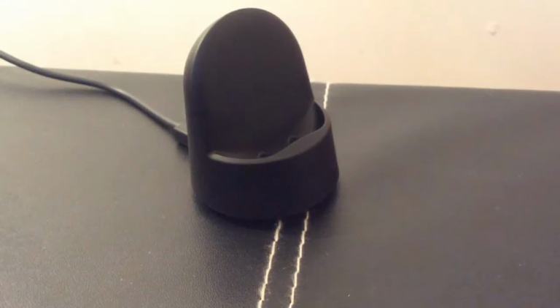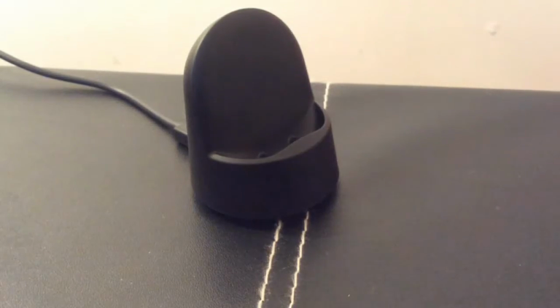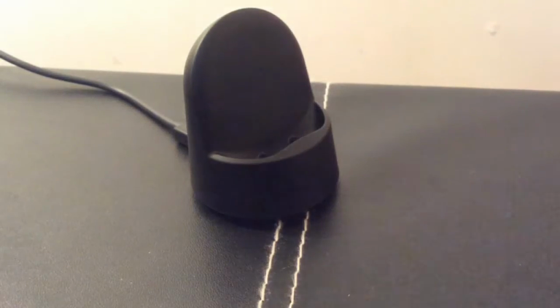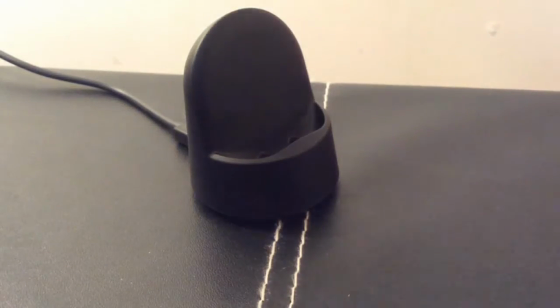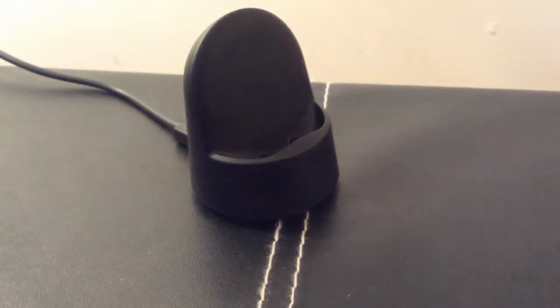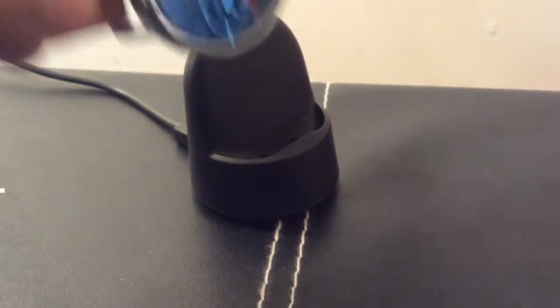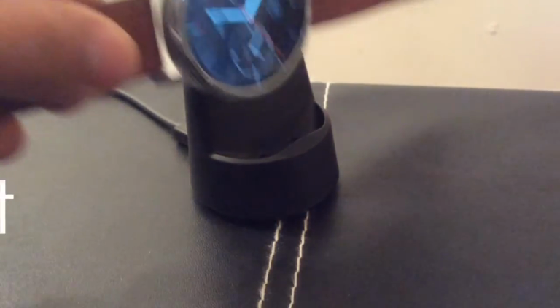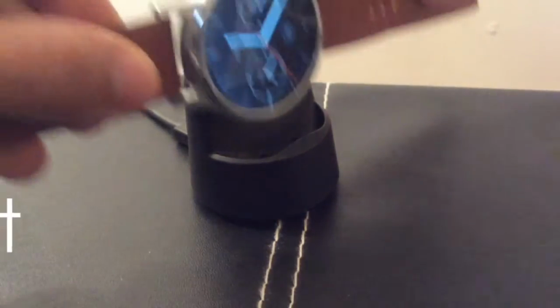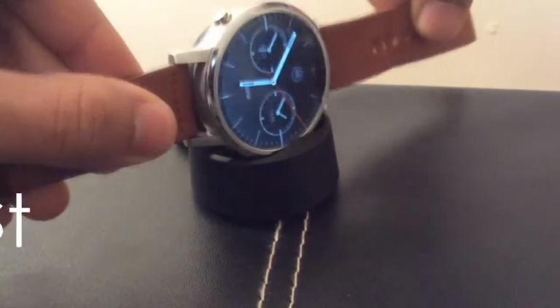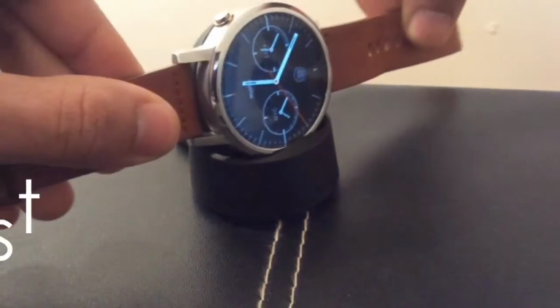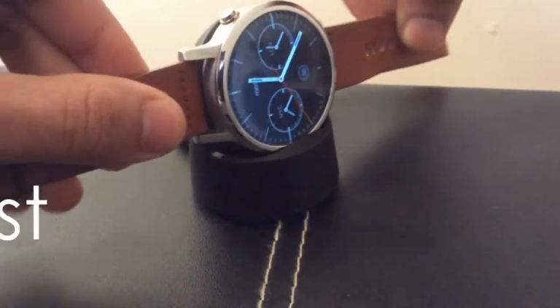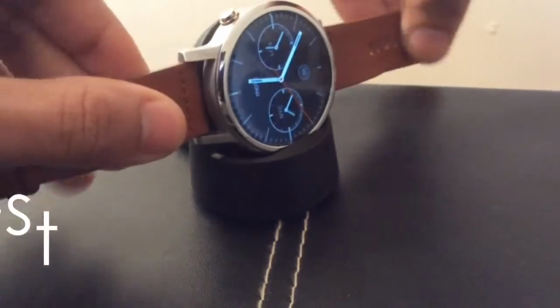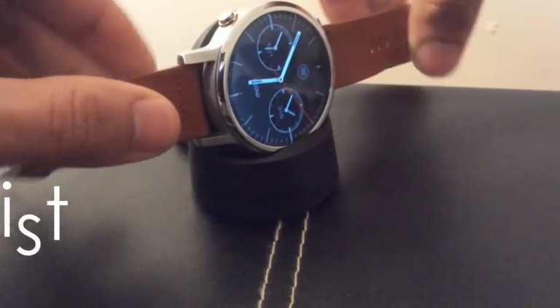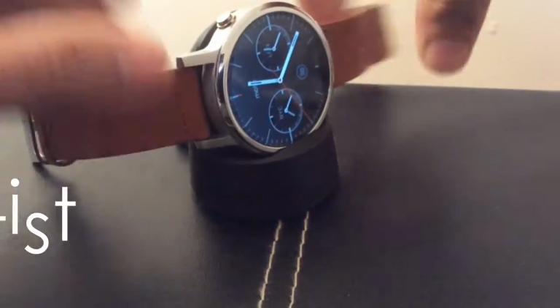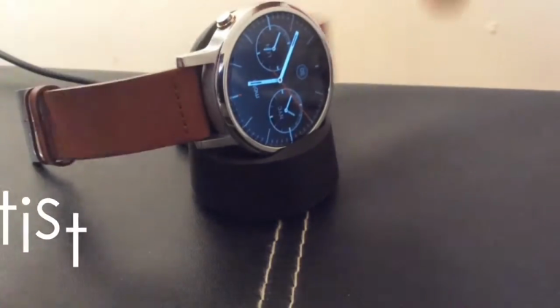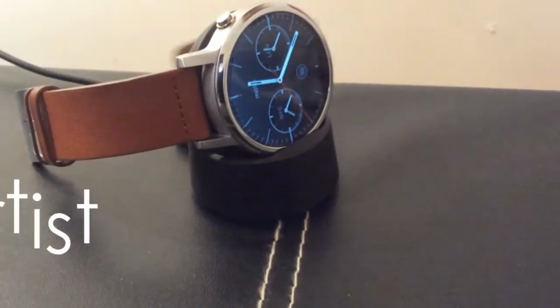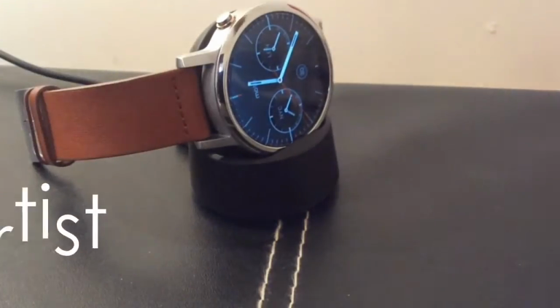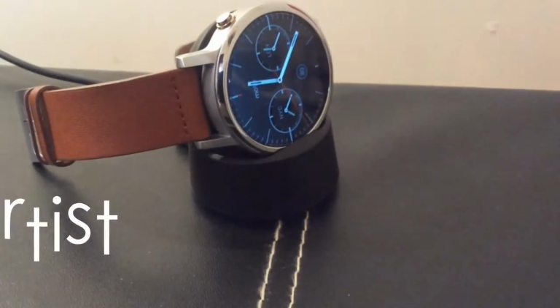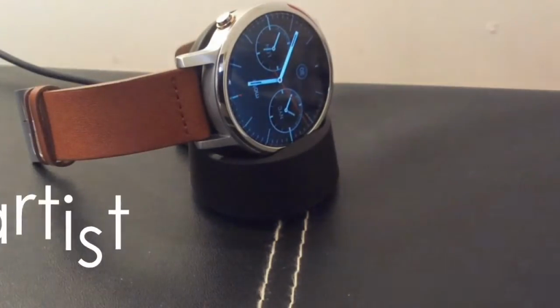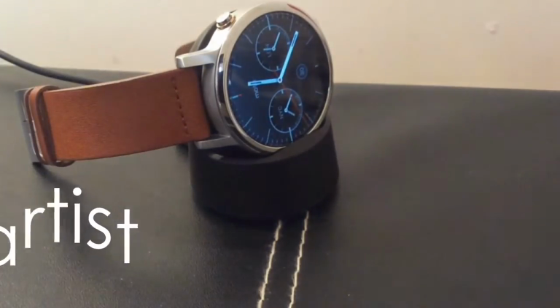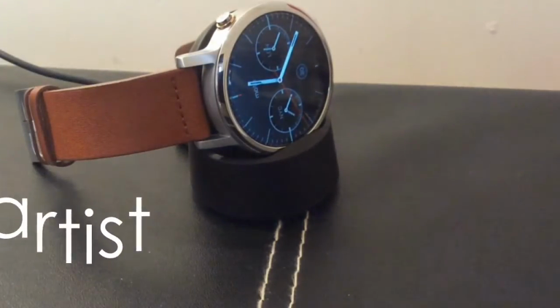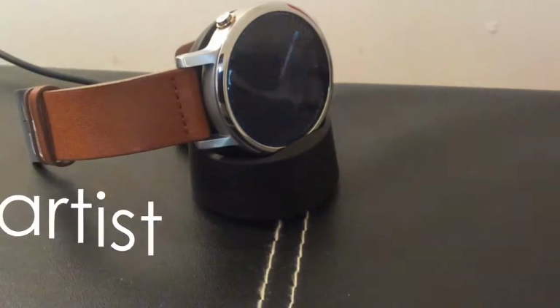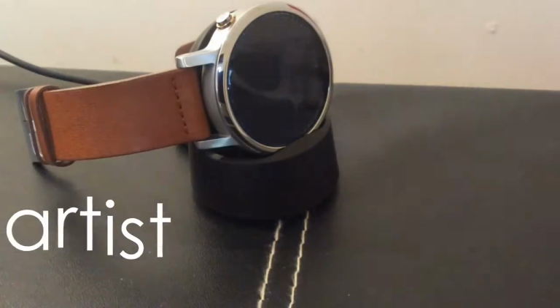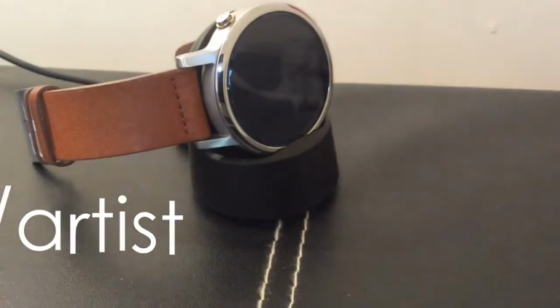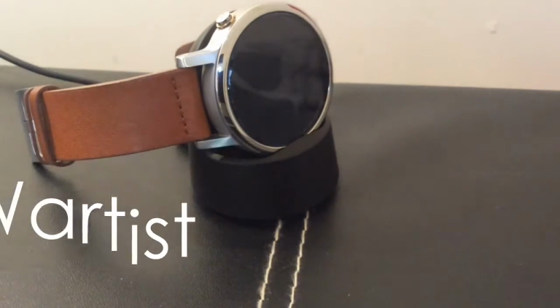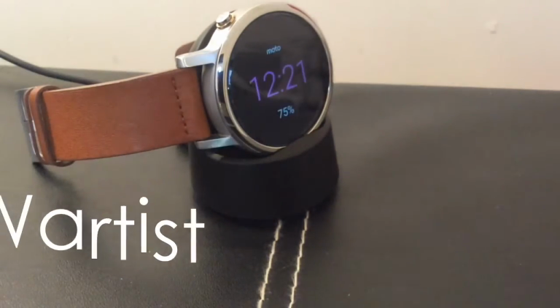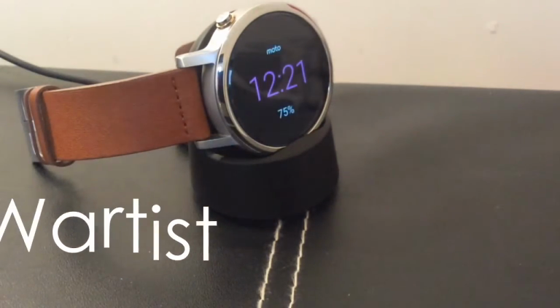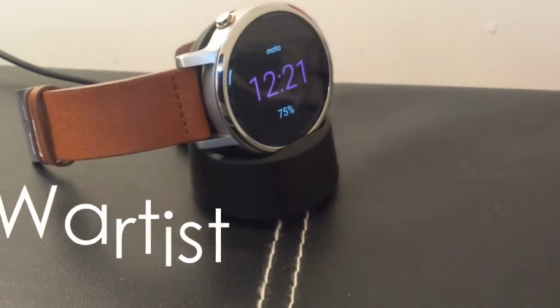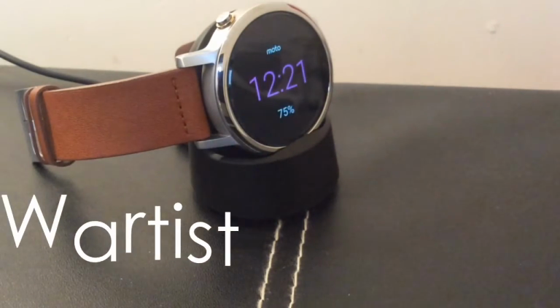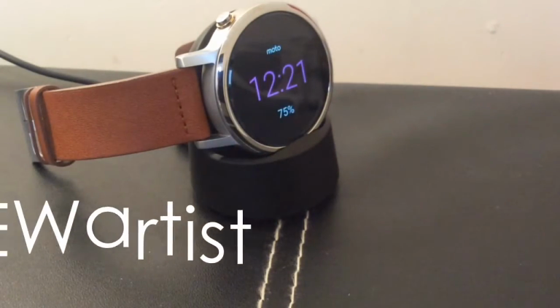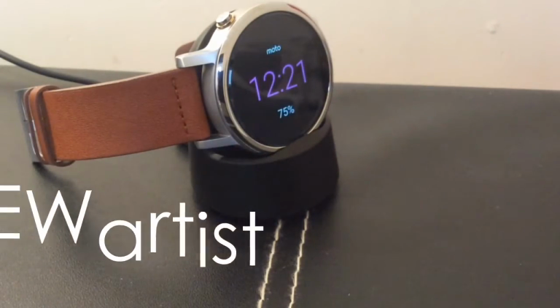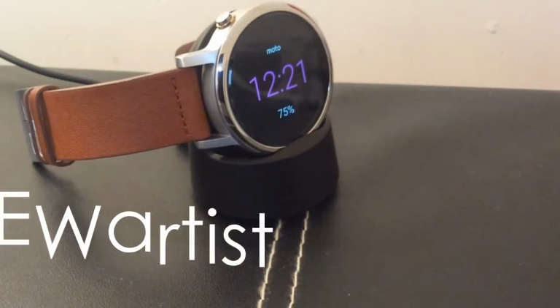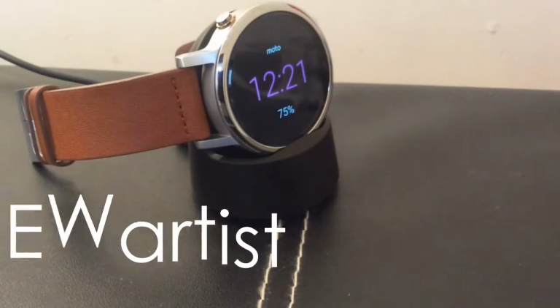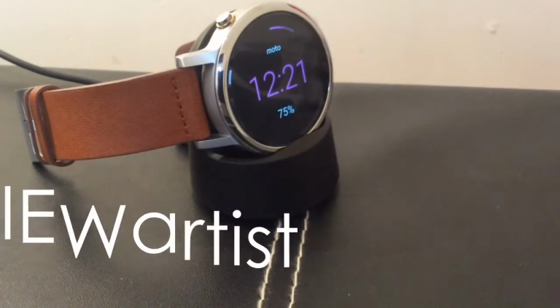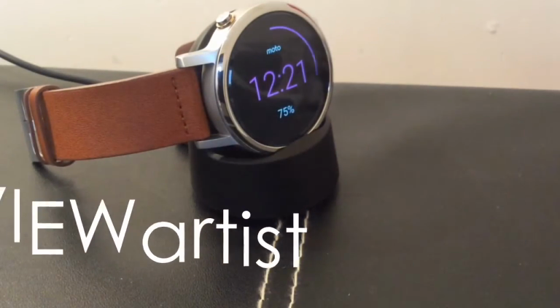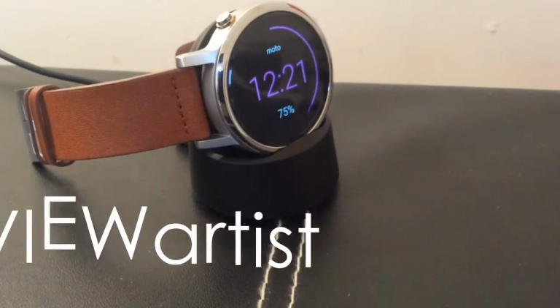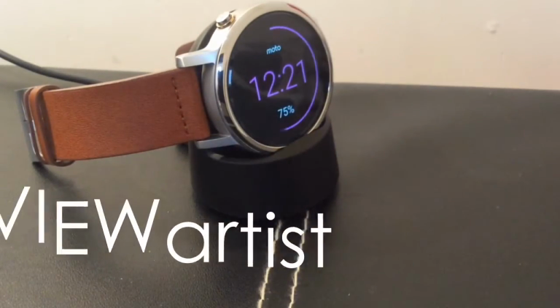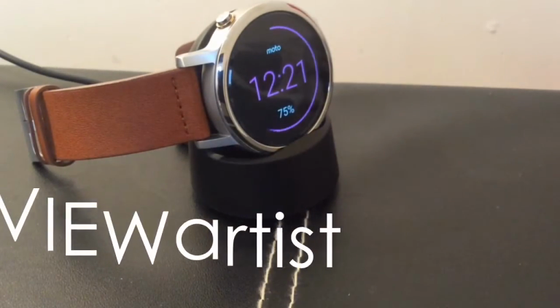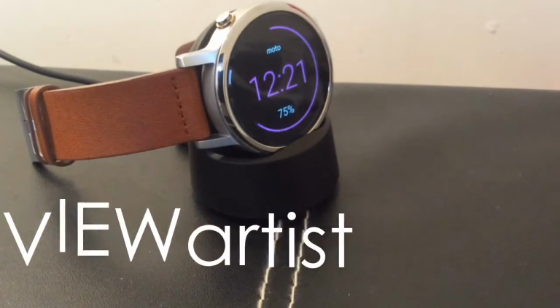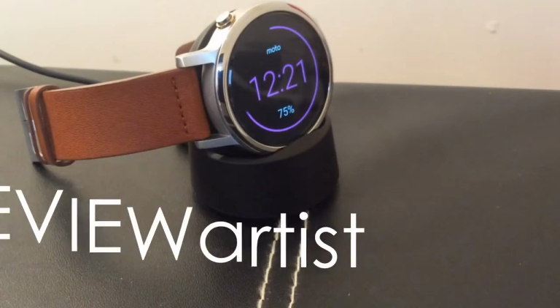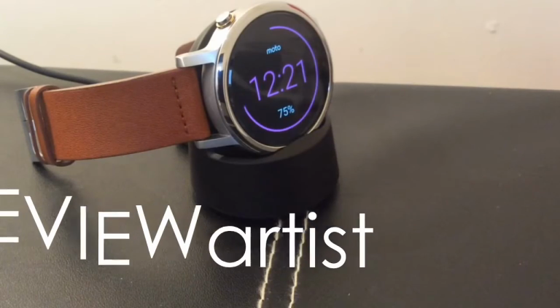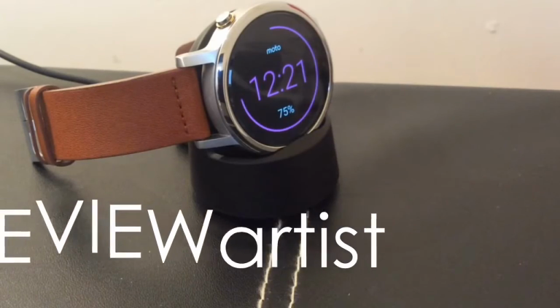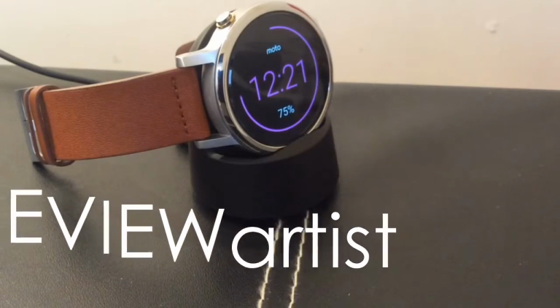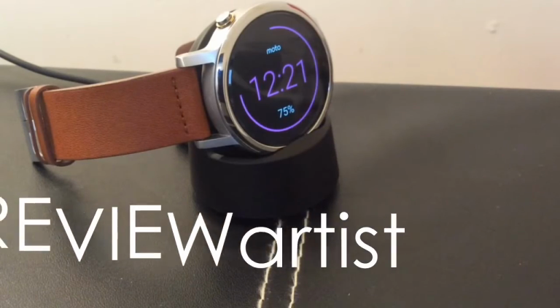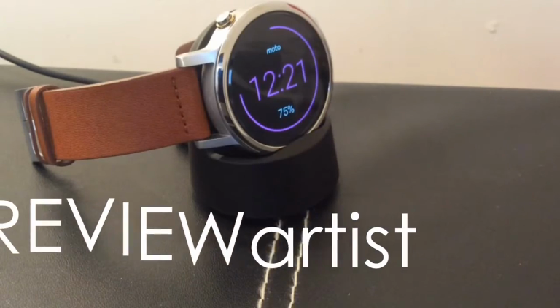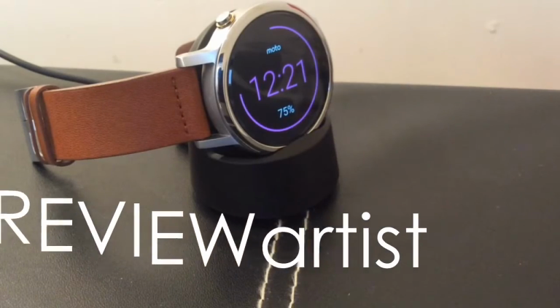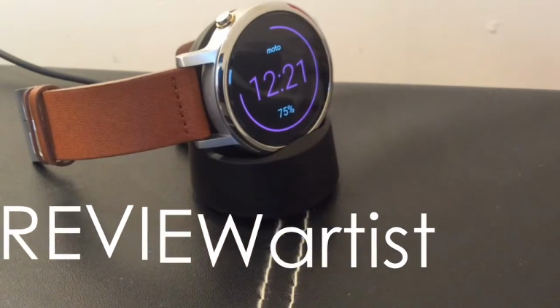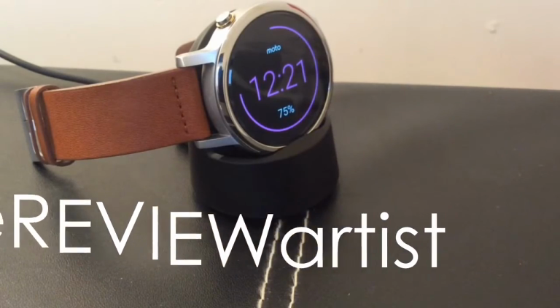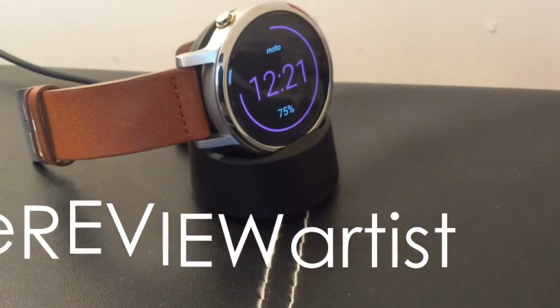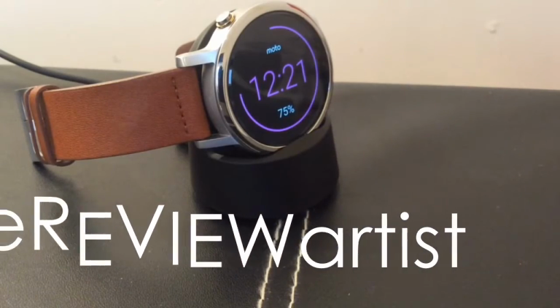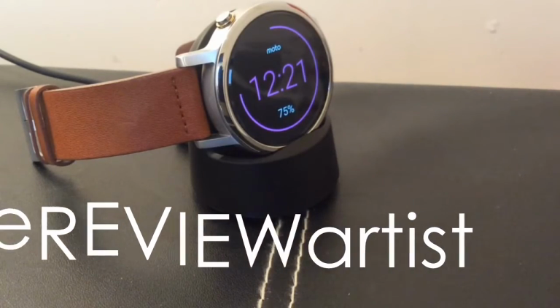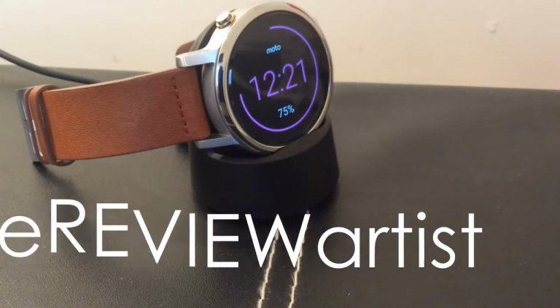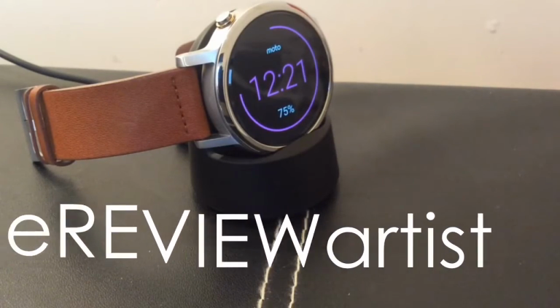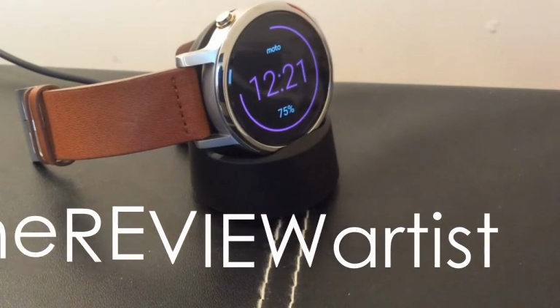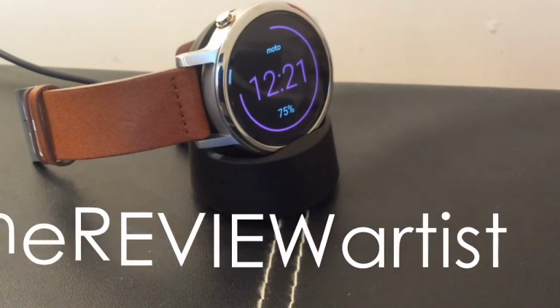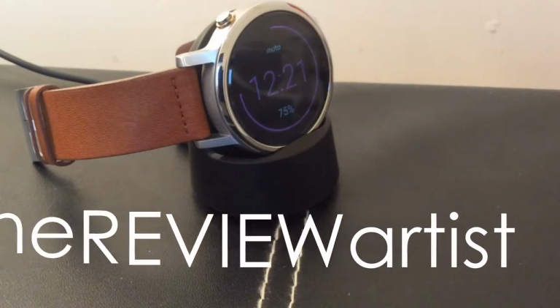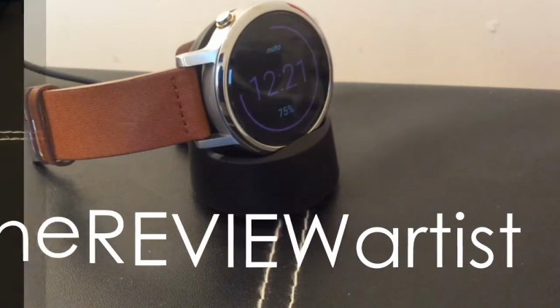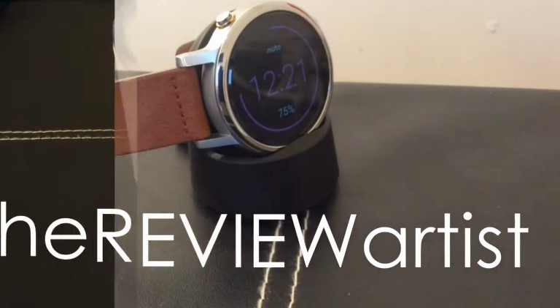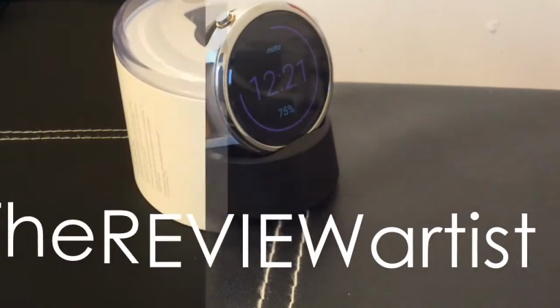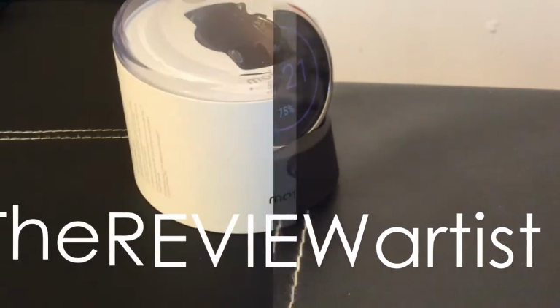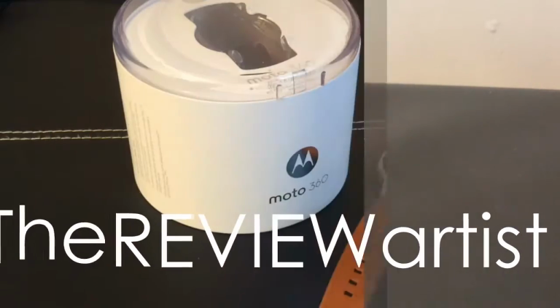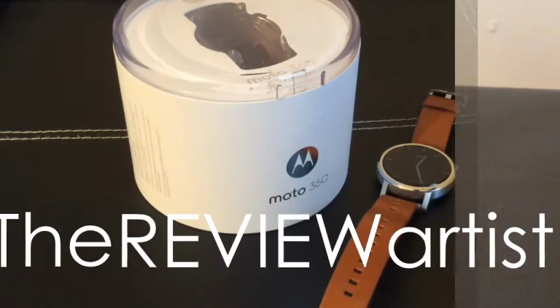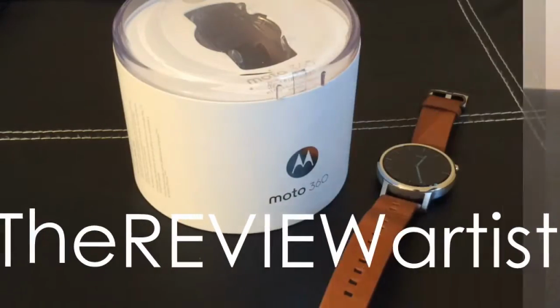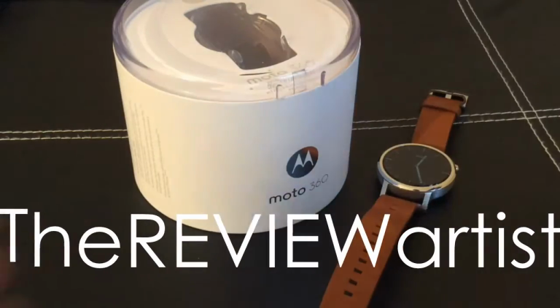What's going on guys, it's The Review Artist and today it's time for the review for the Moto 360, so without further ado let's get right into it.